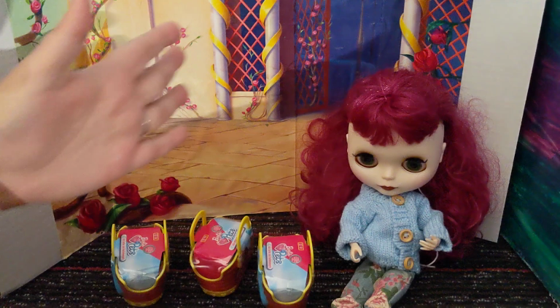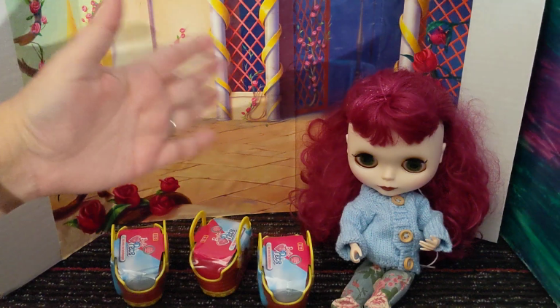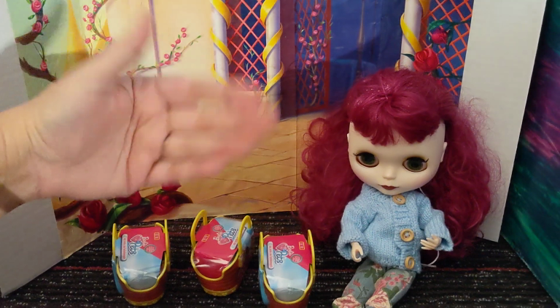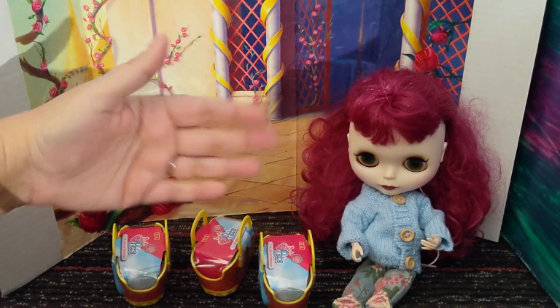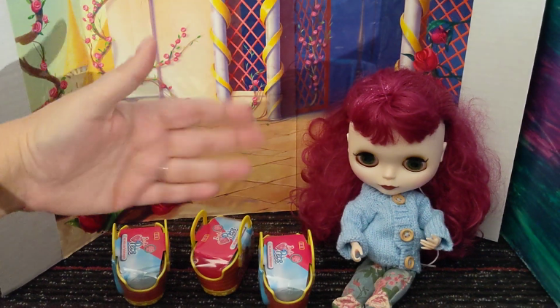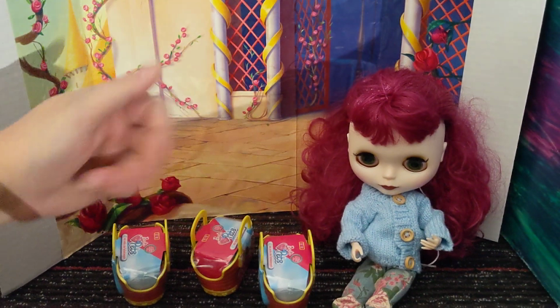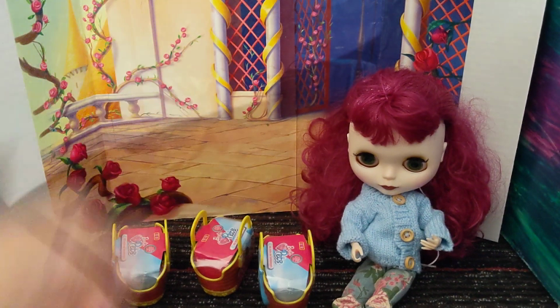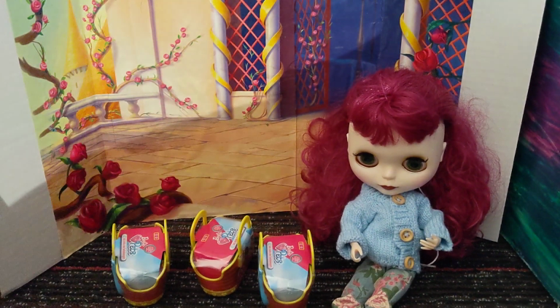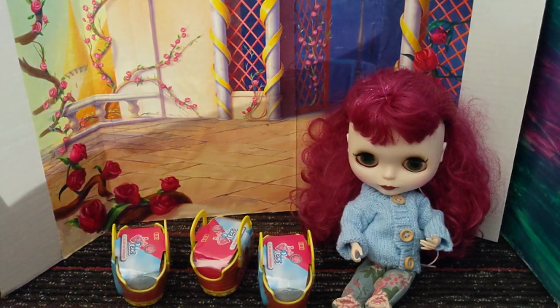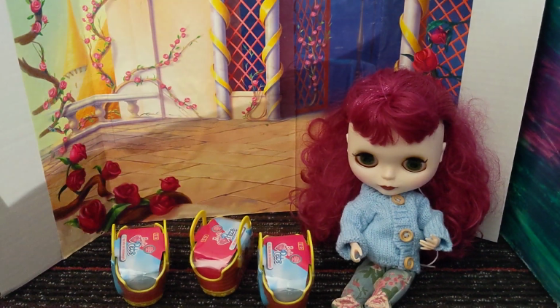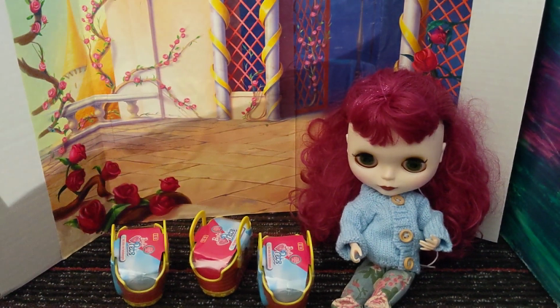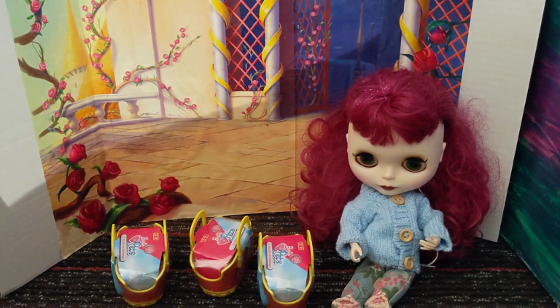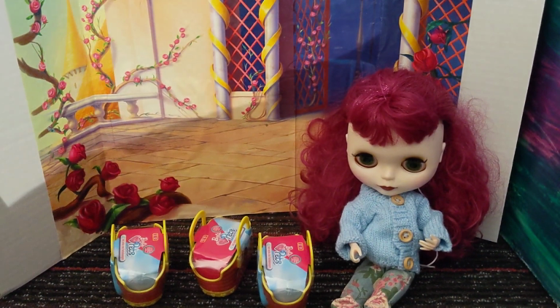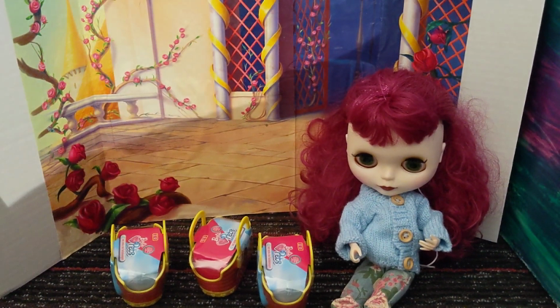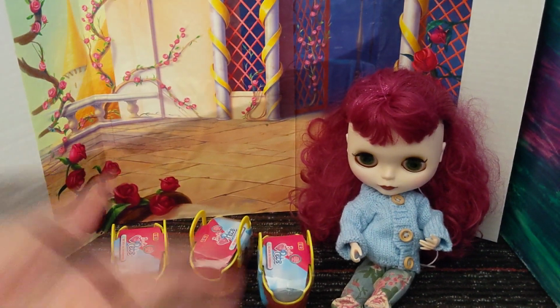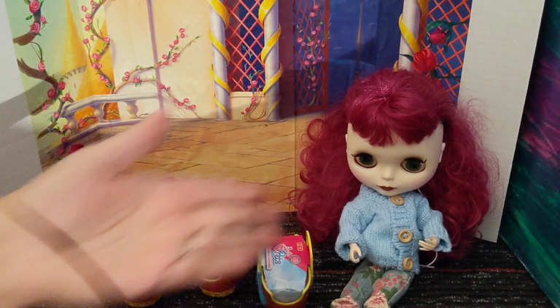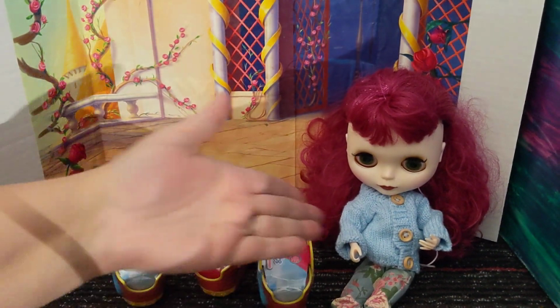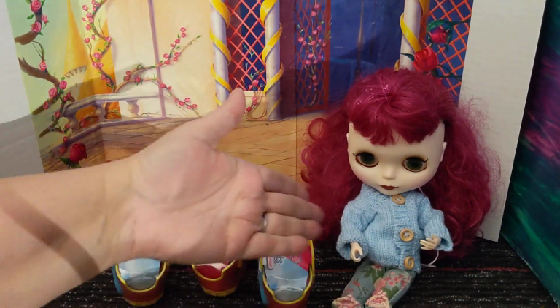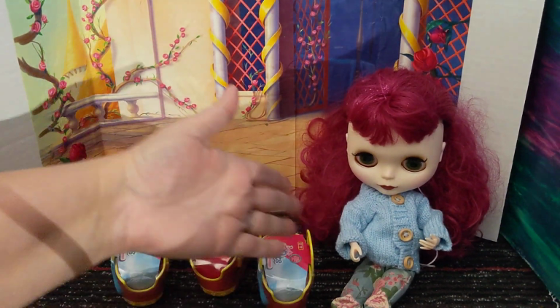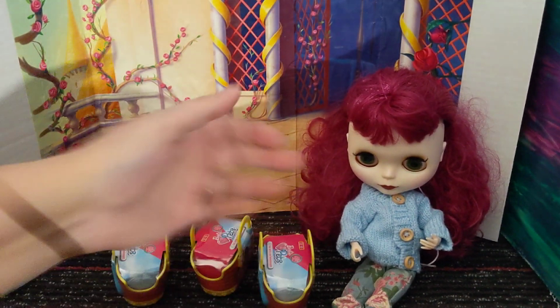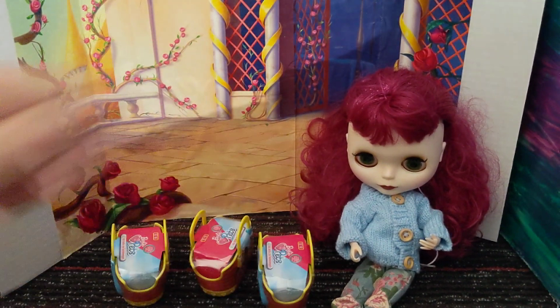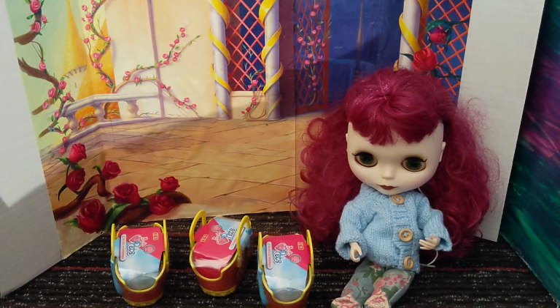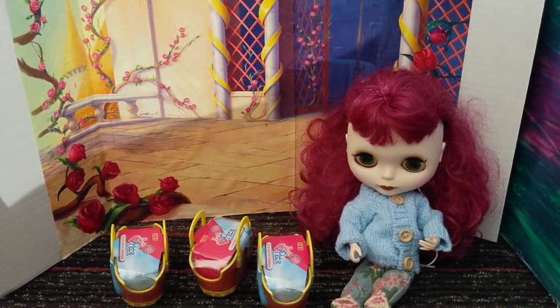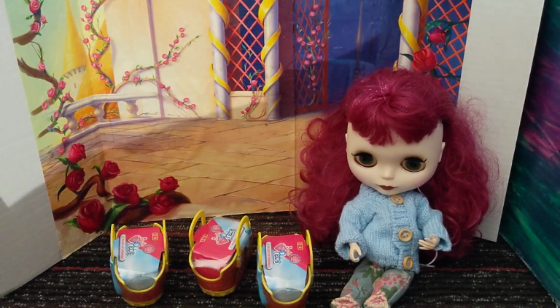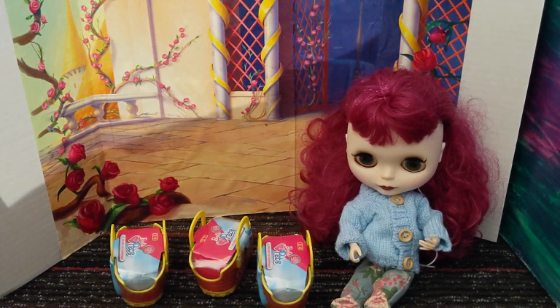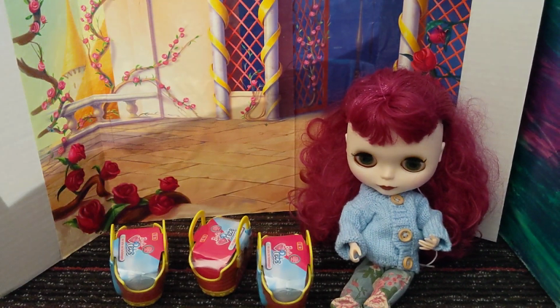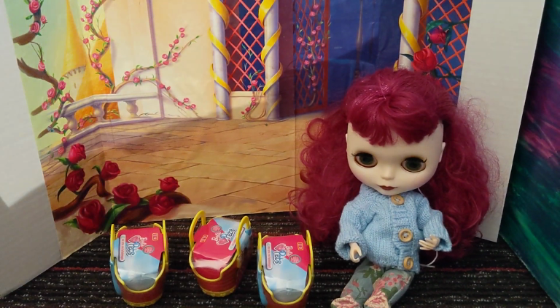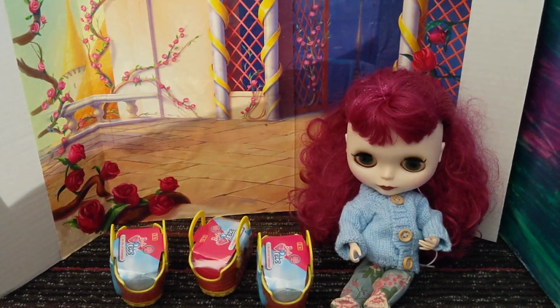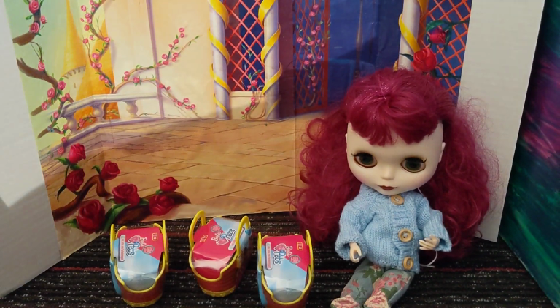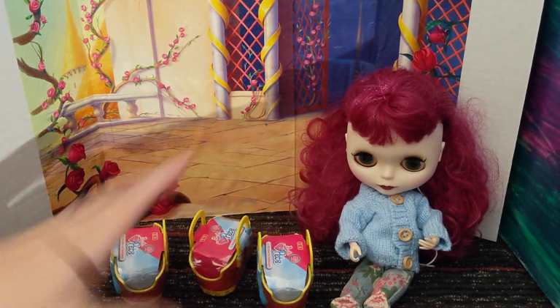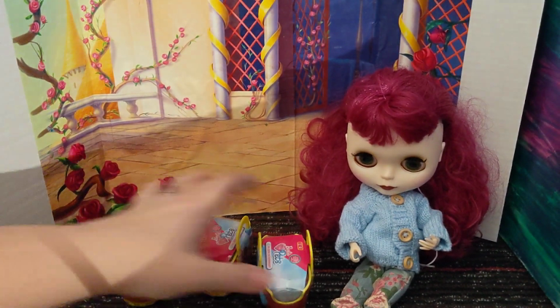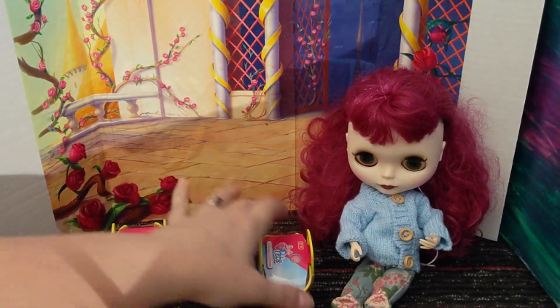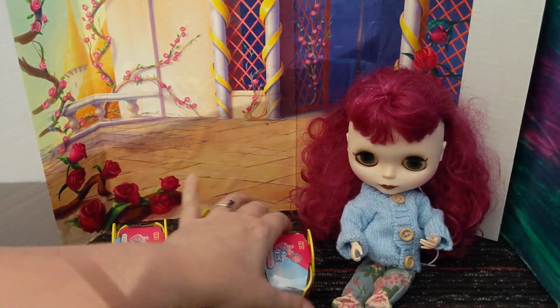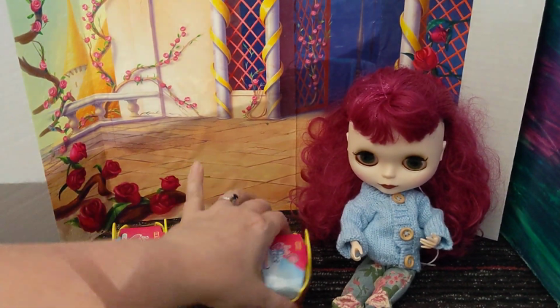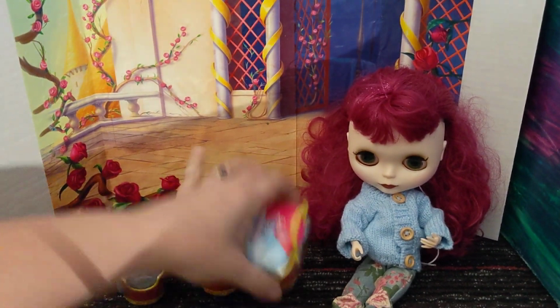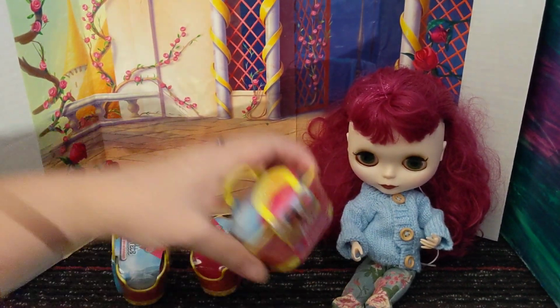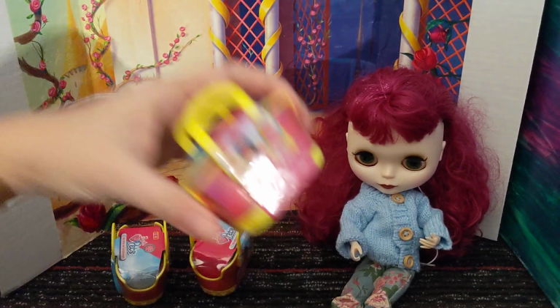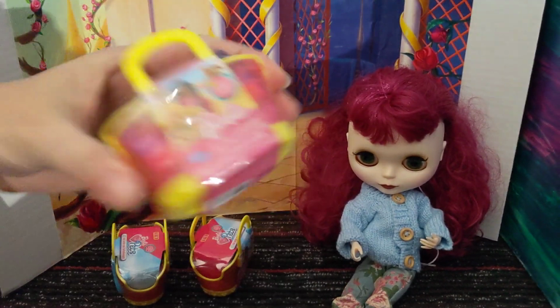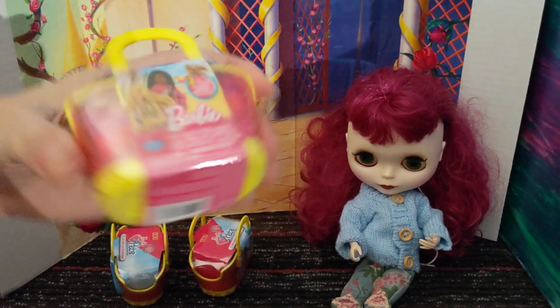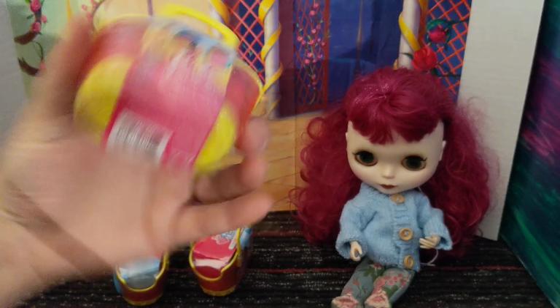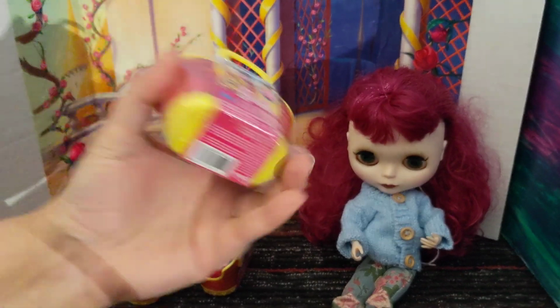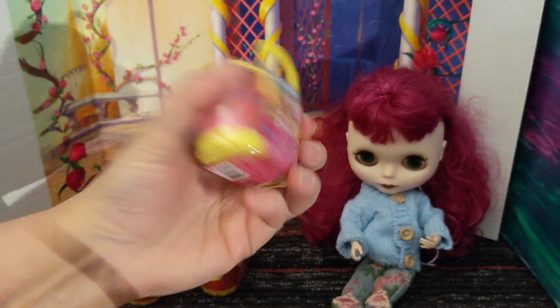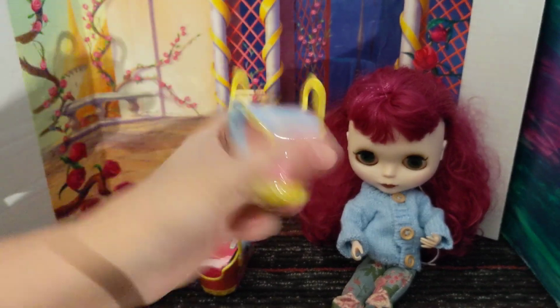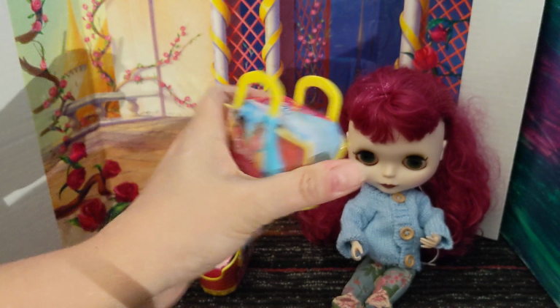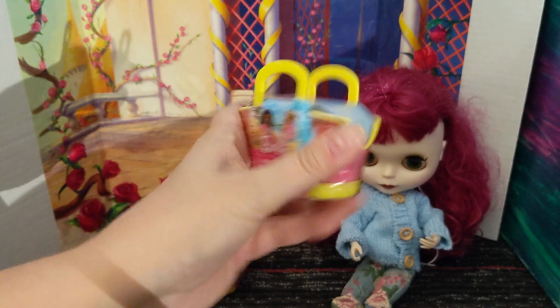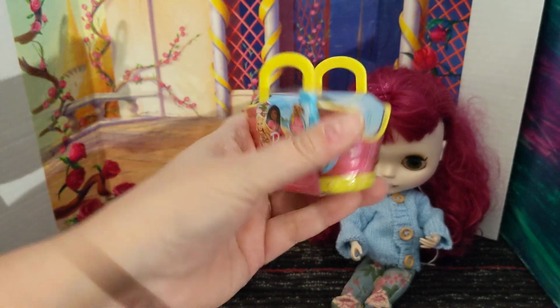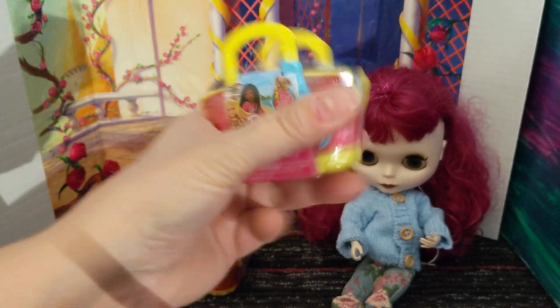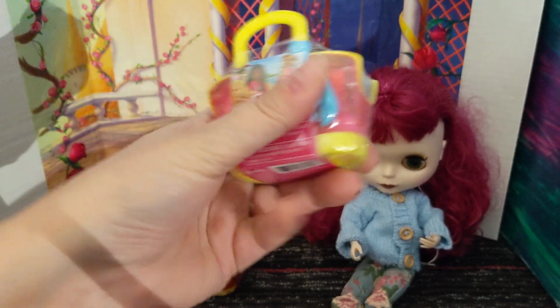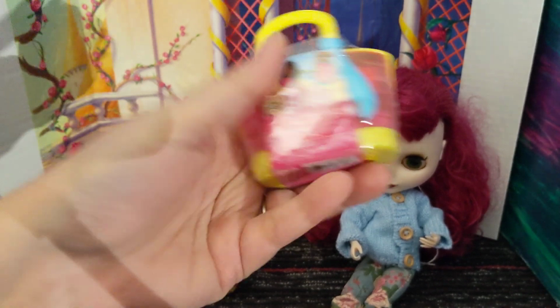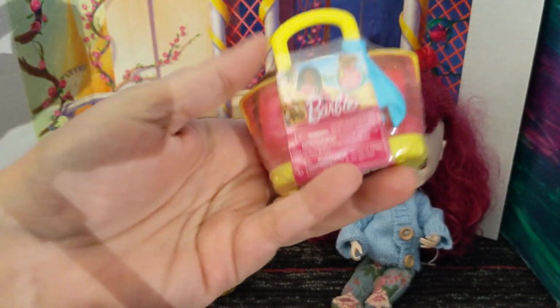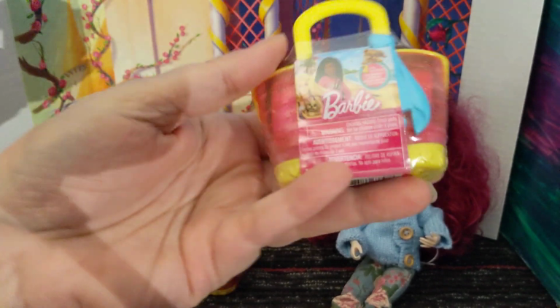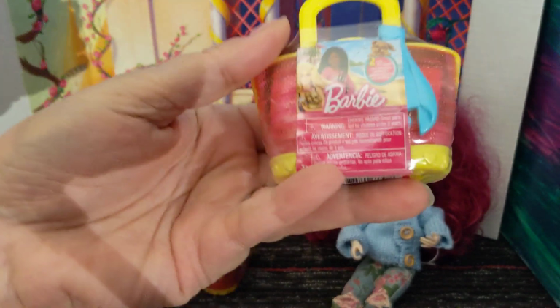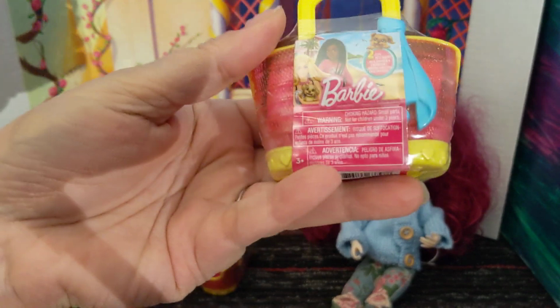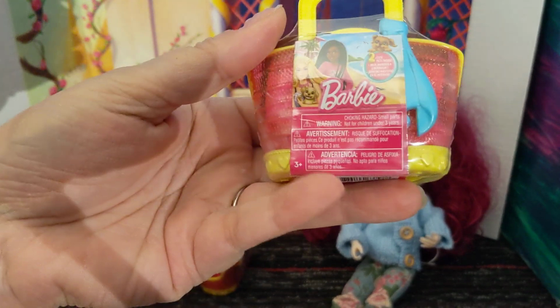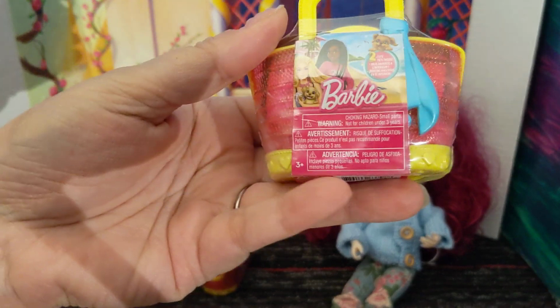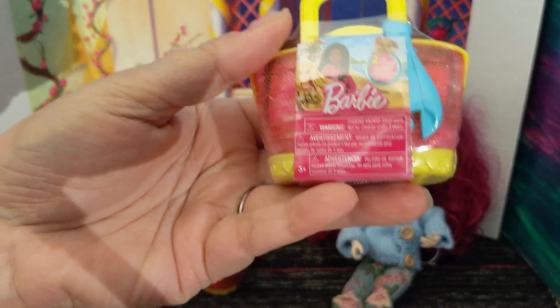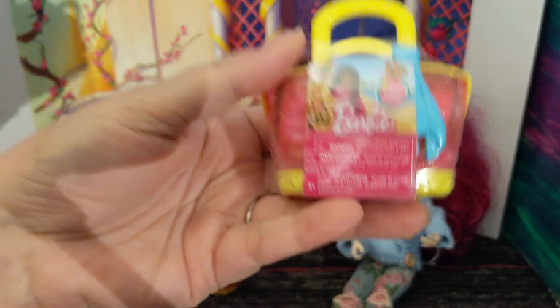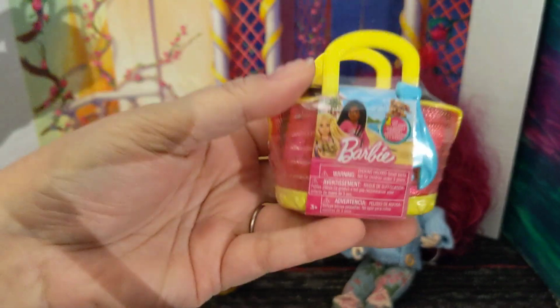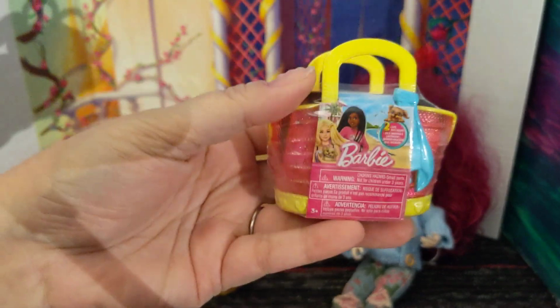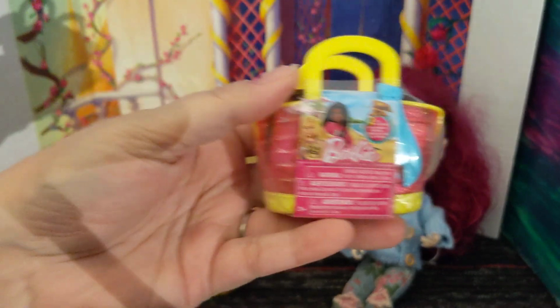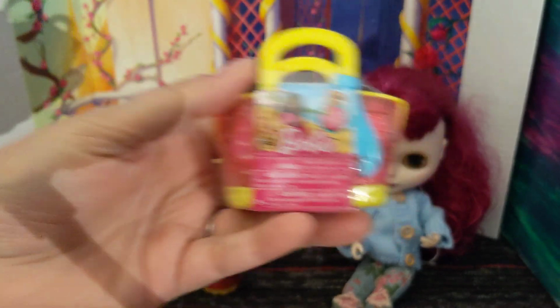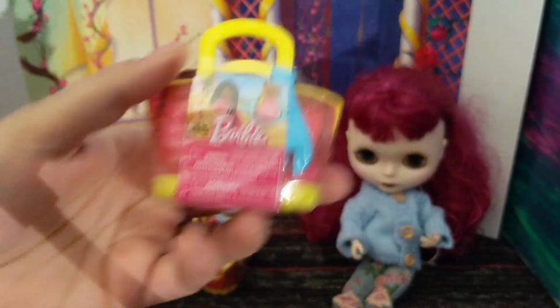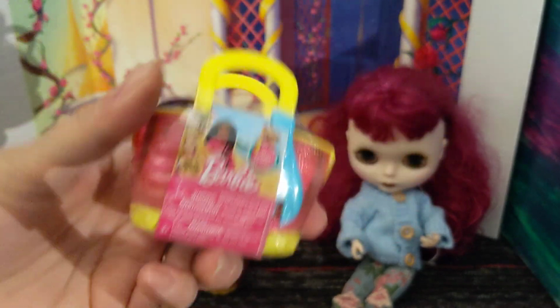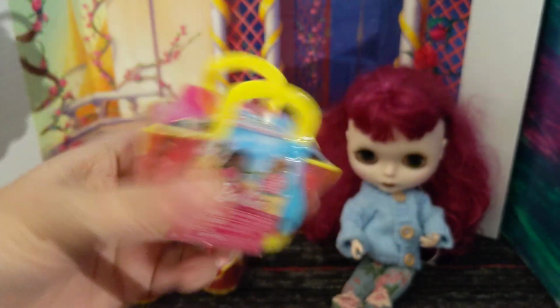Hey y'all, Ayla here with Tilly, and we have some Barbie pets.